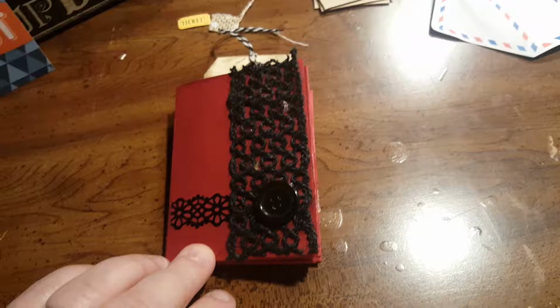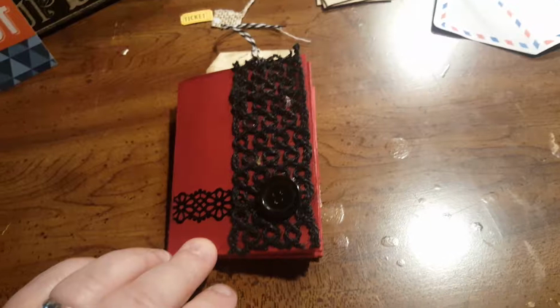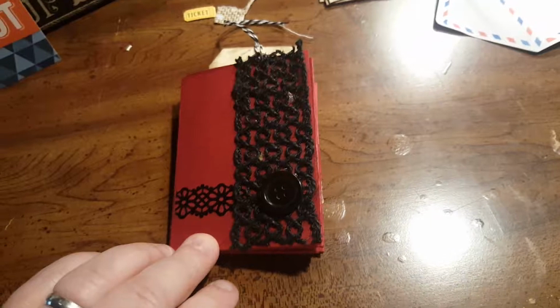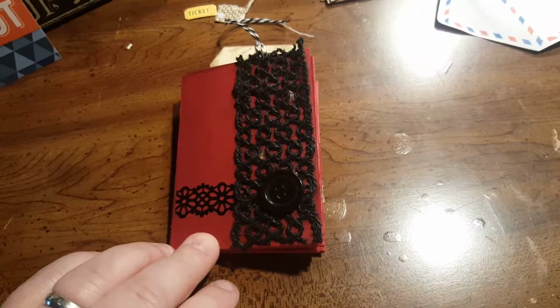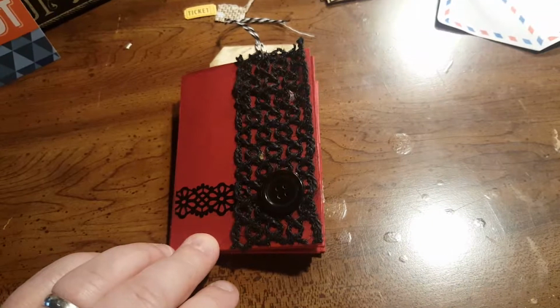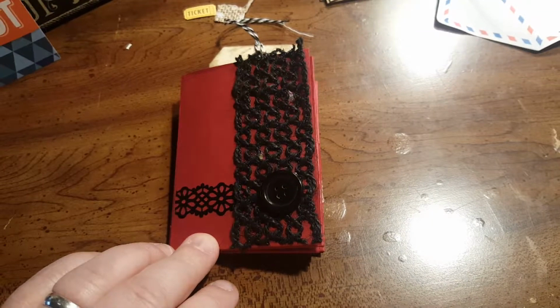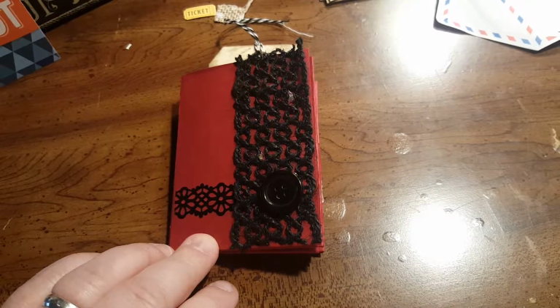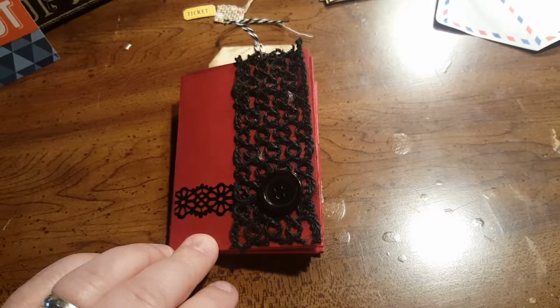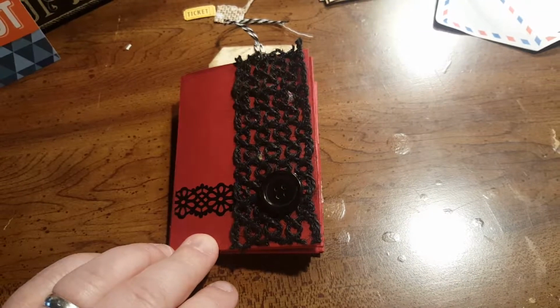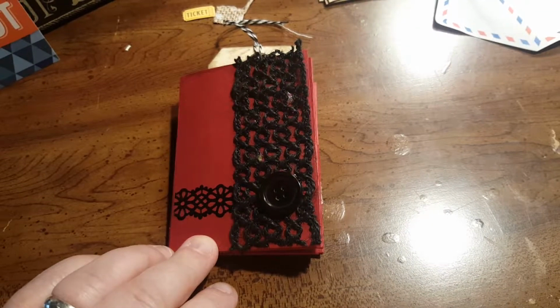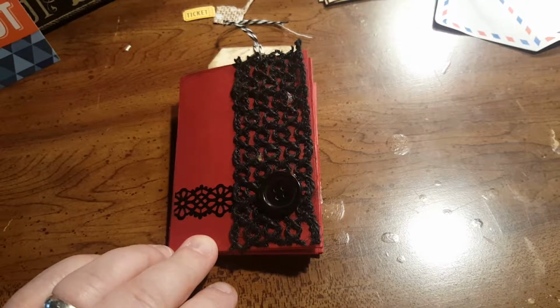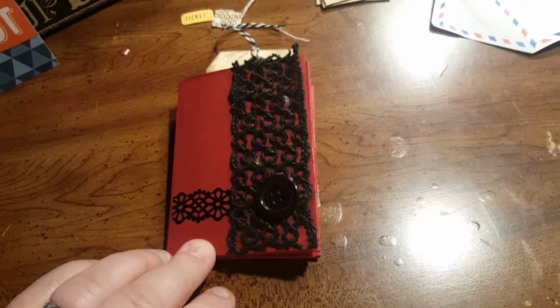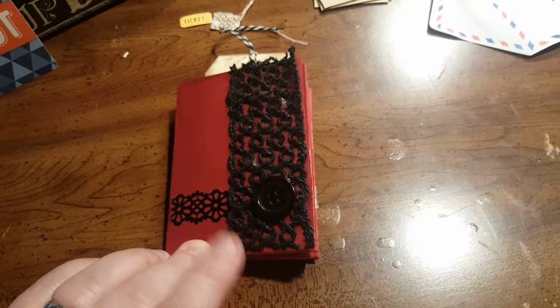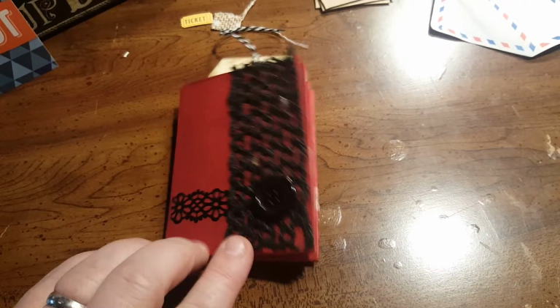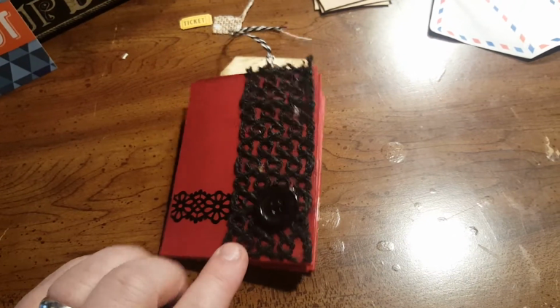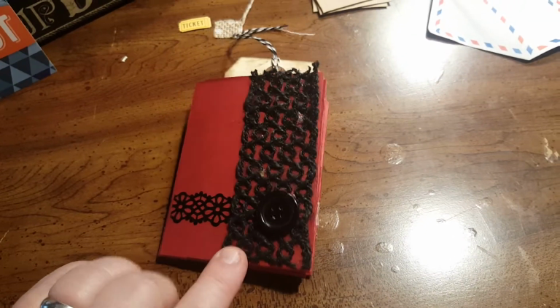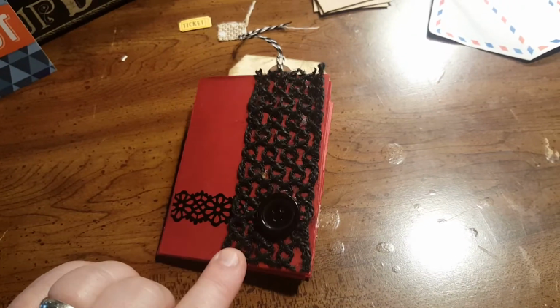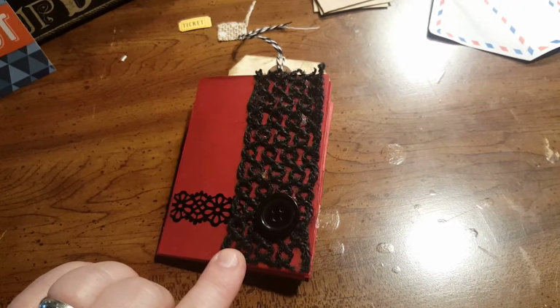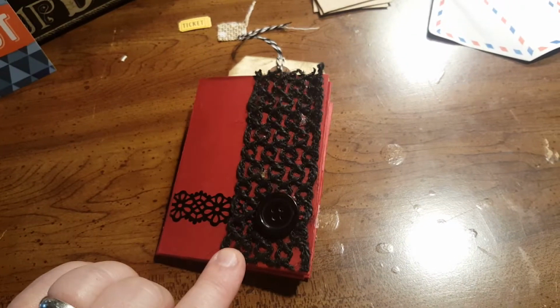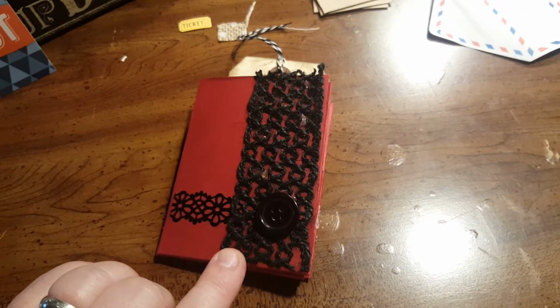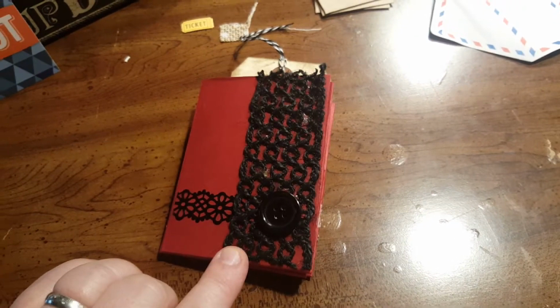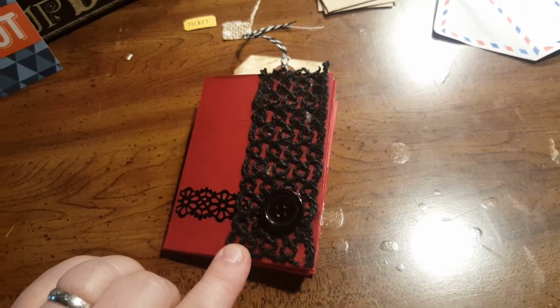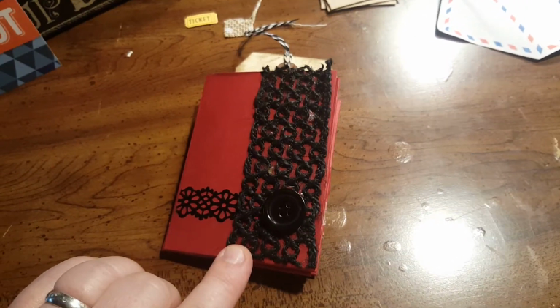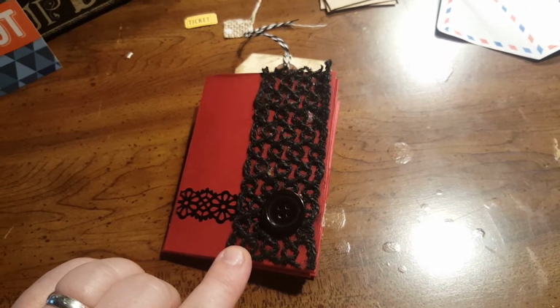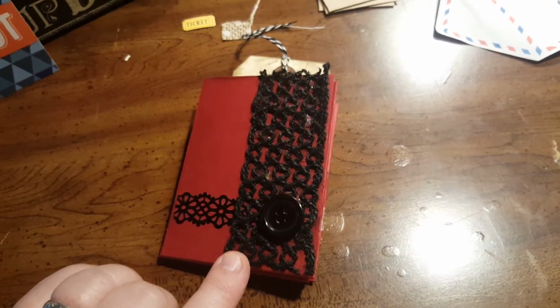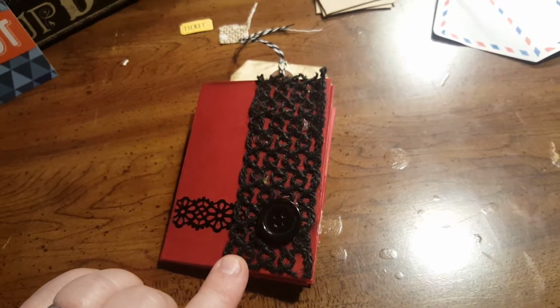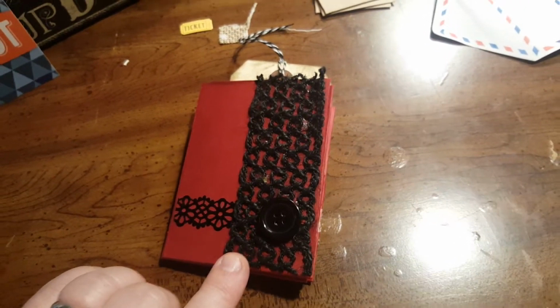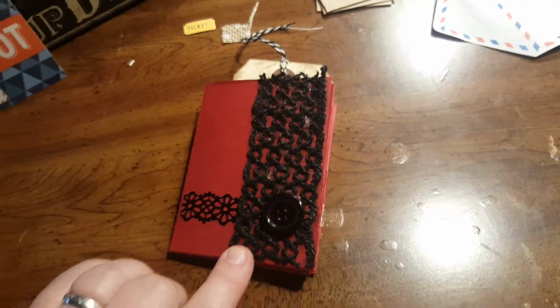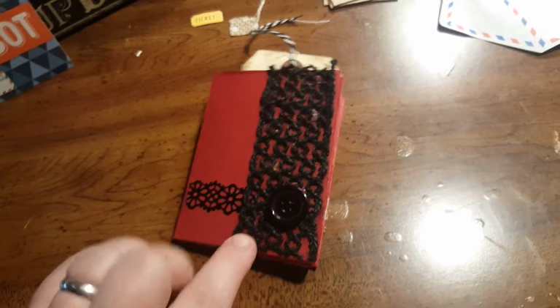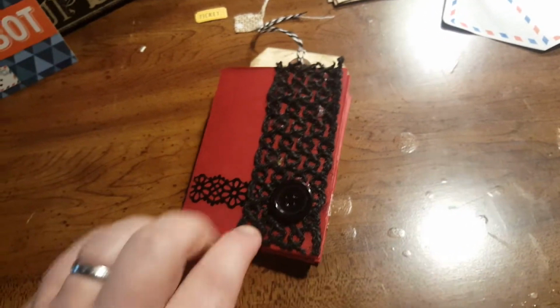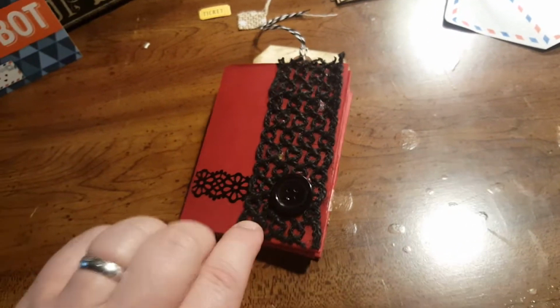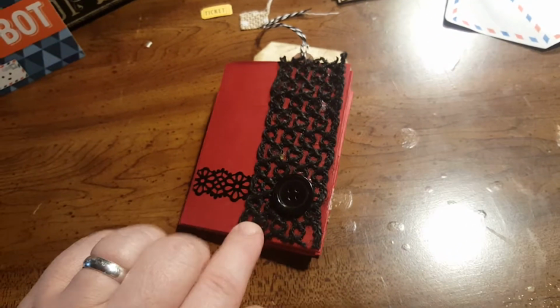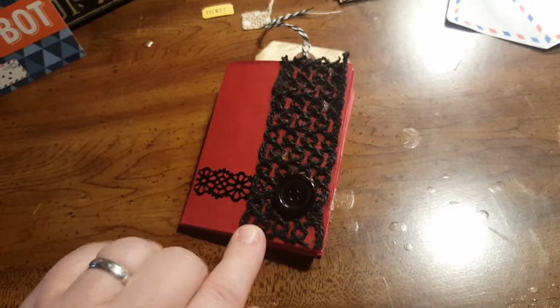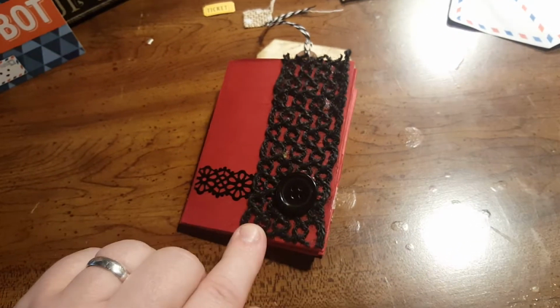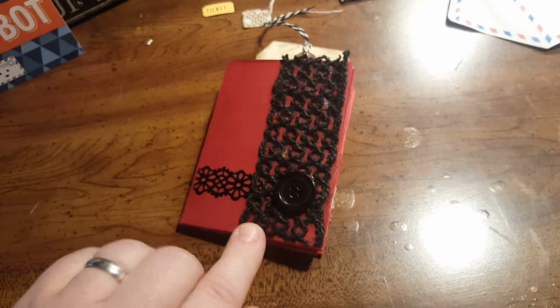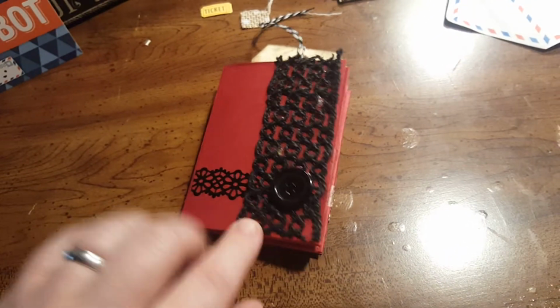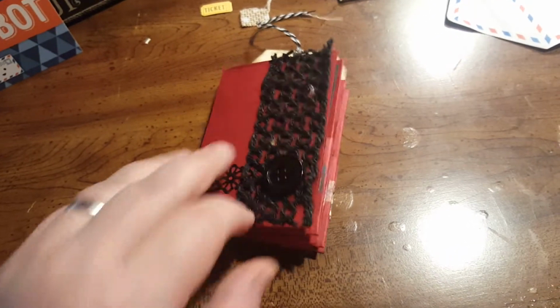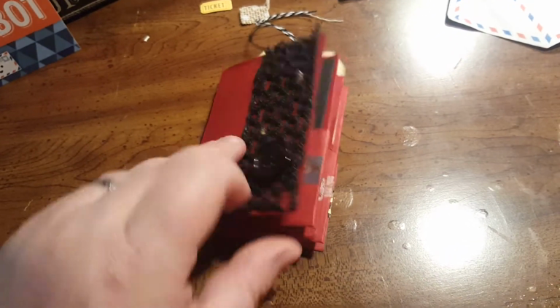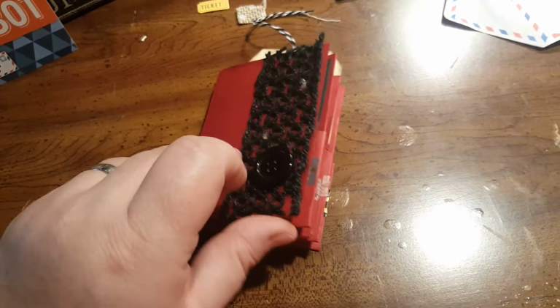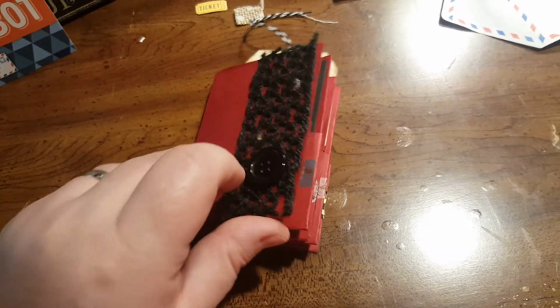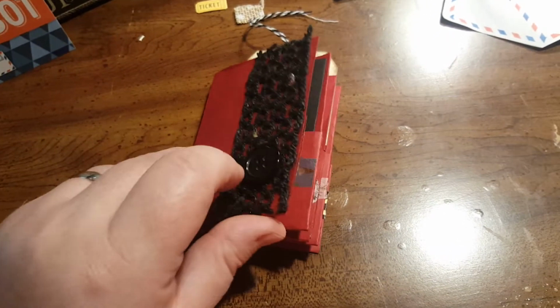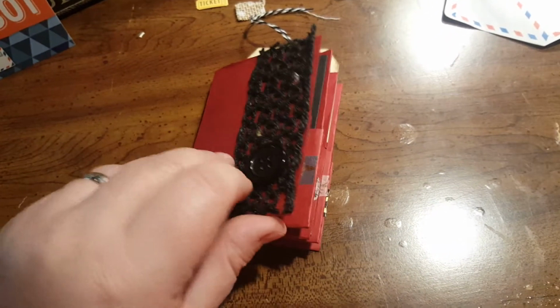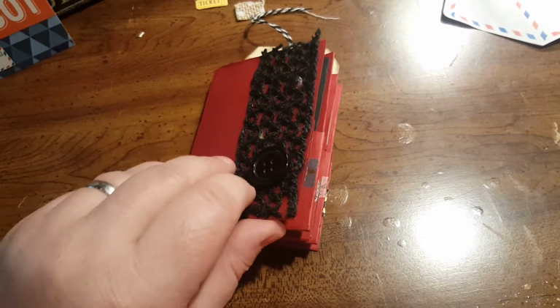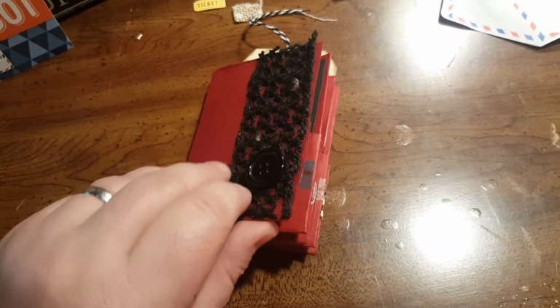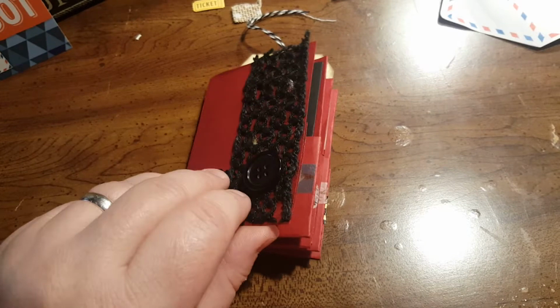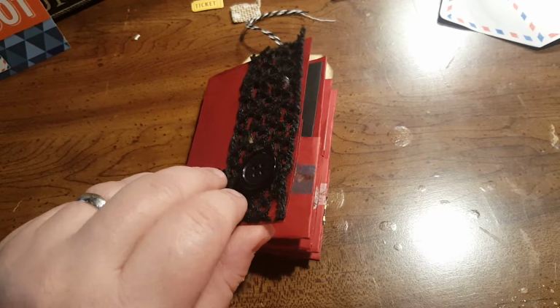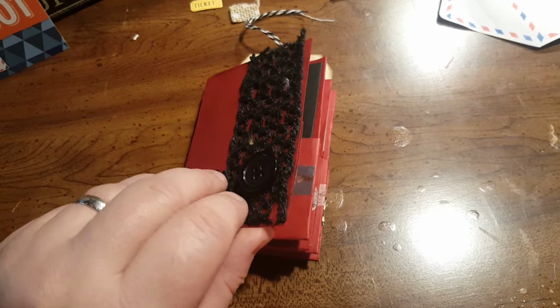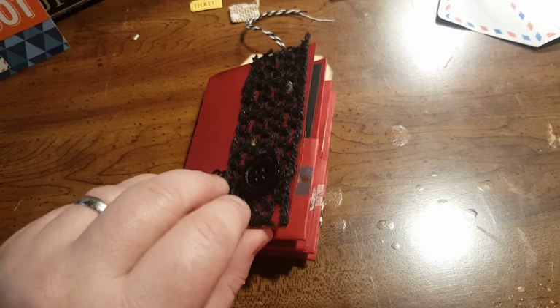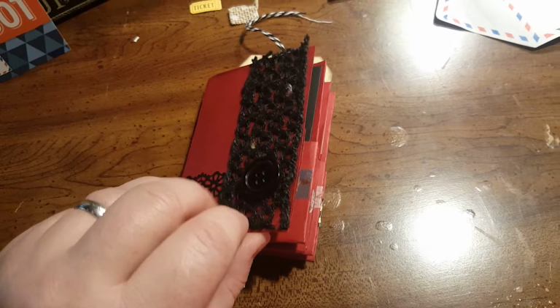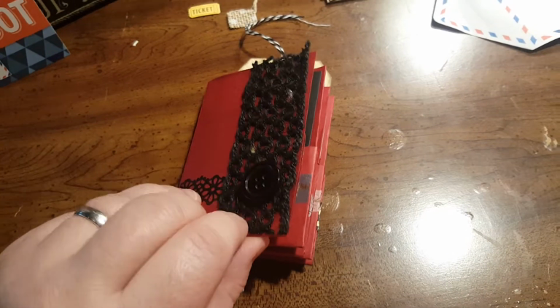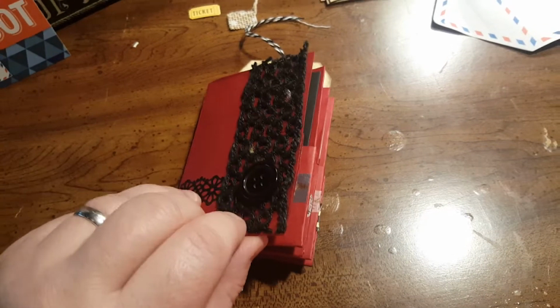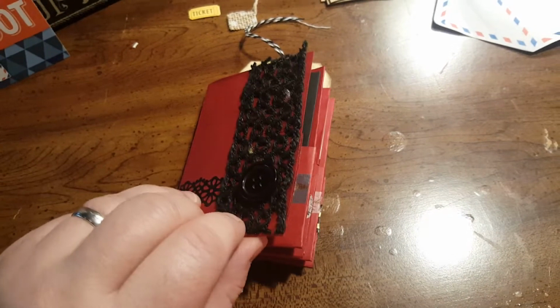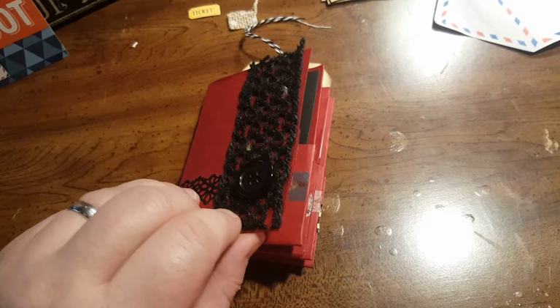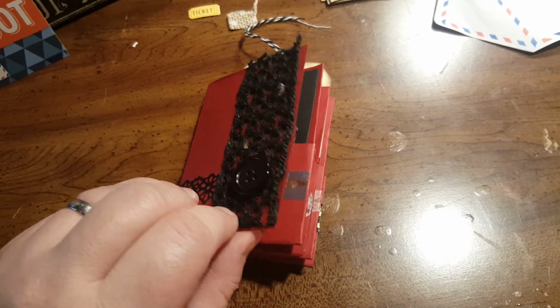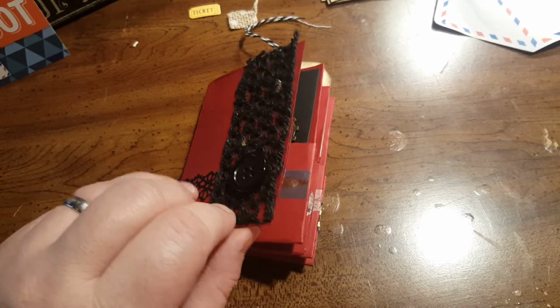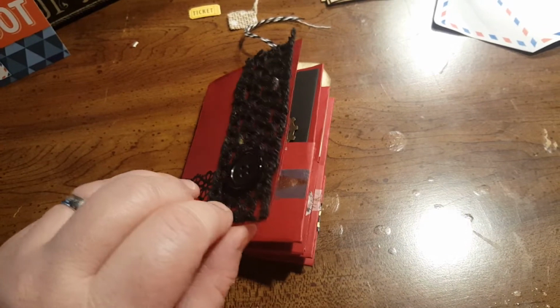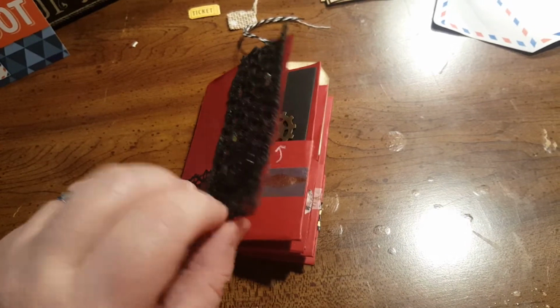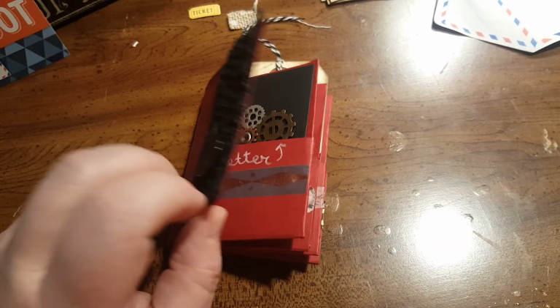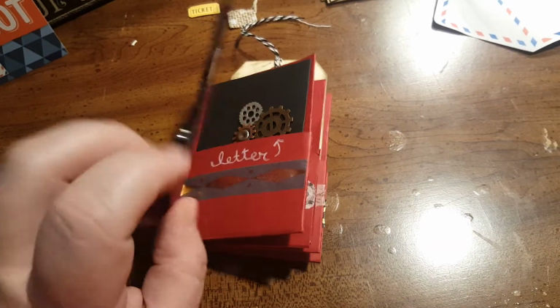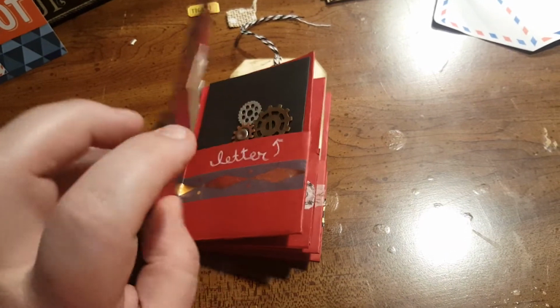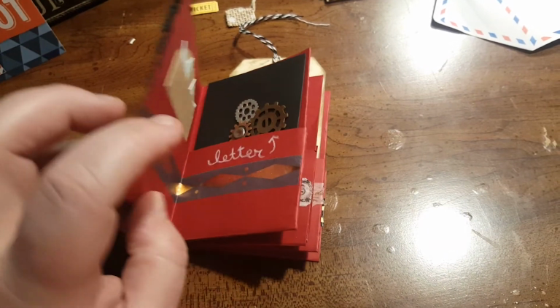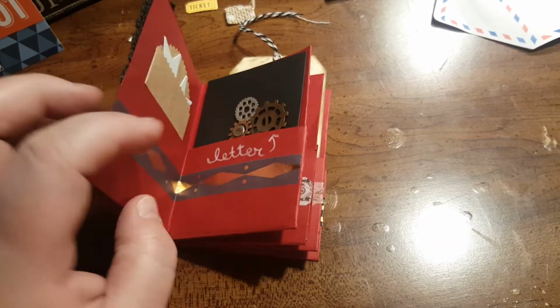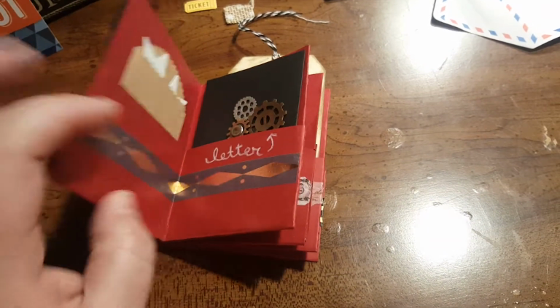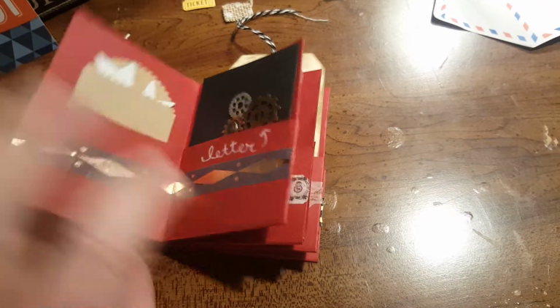Here's a mini pocket journal made from one 12 by 12 piece of paper. Easy to find tutorials on YouTube.